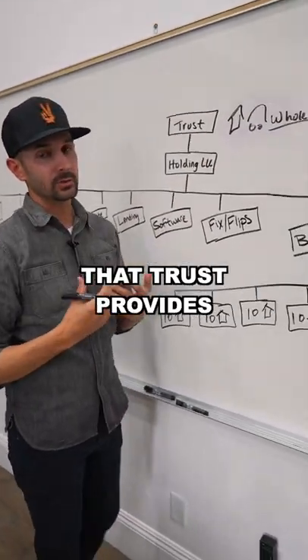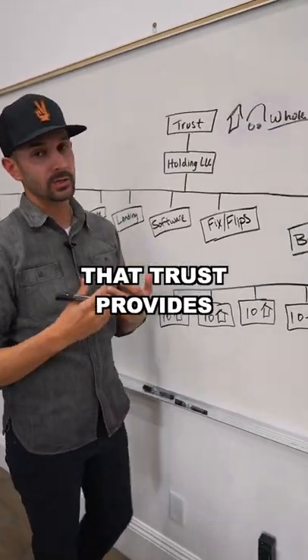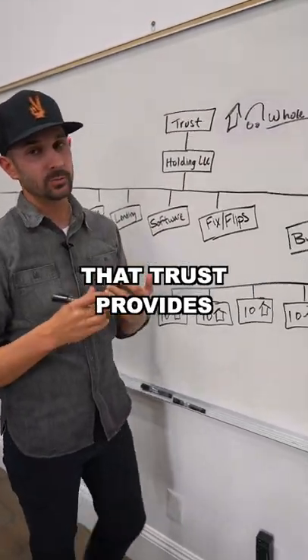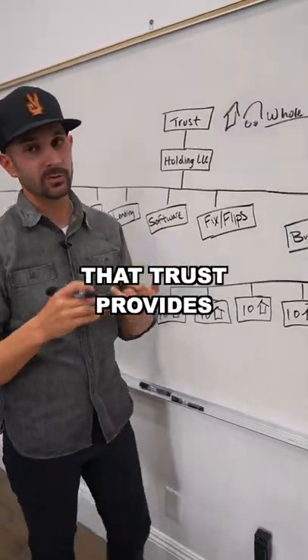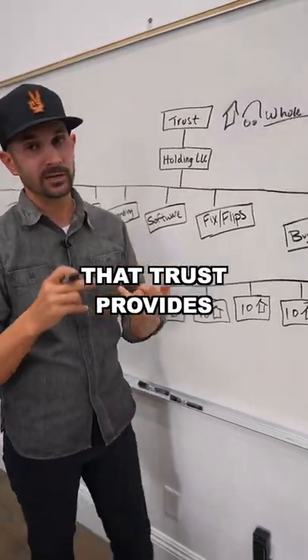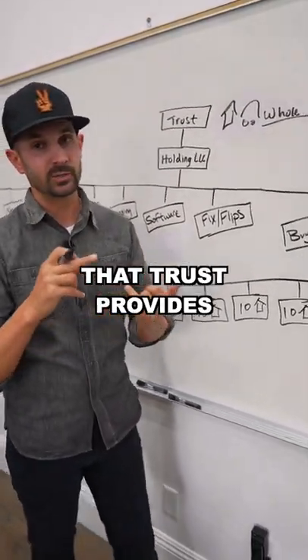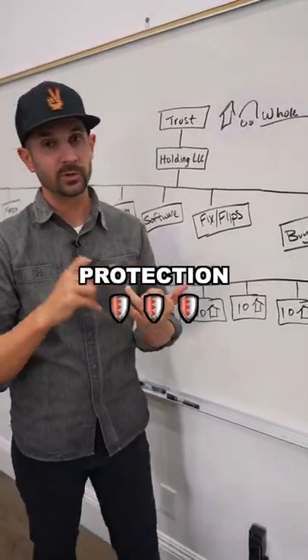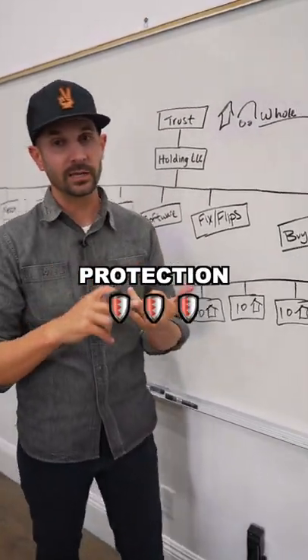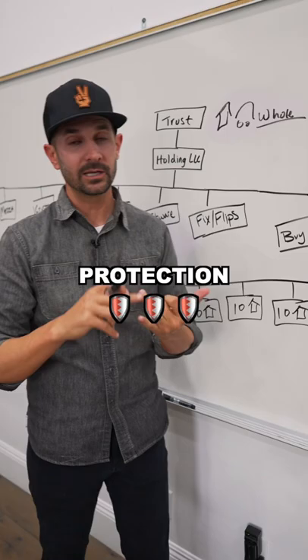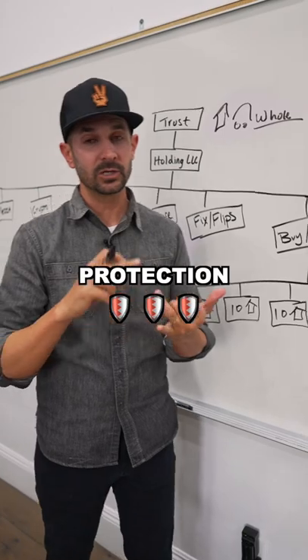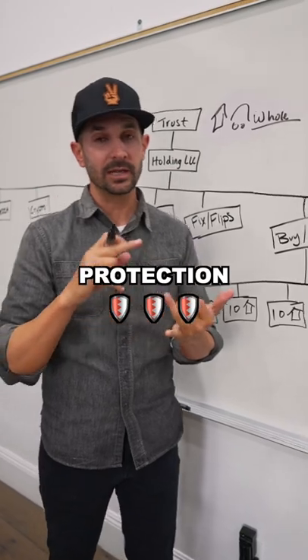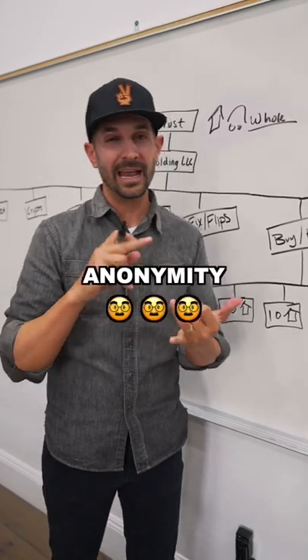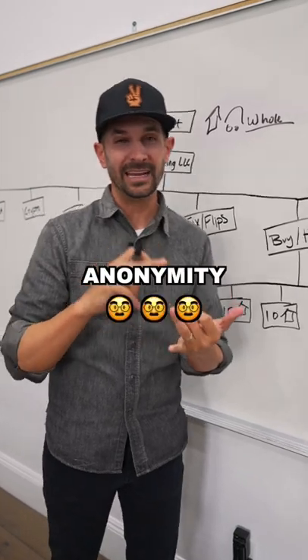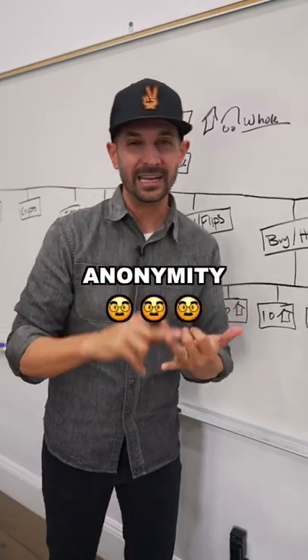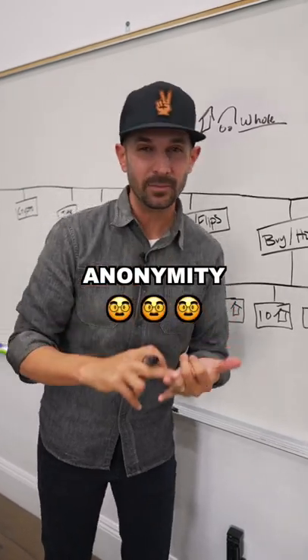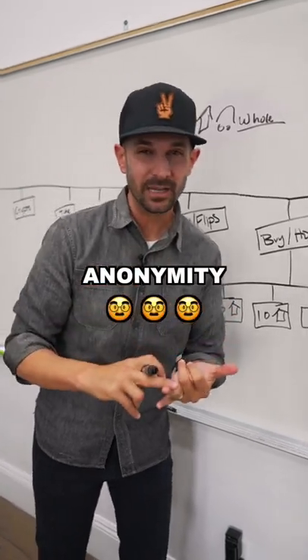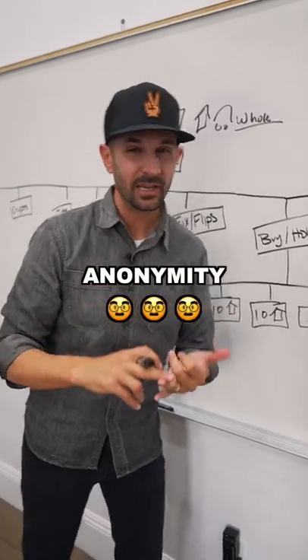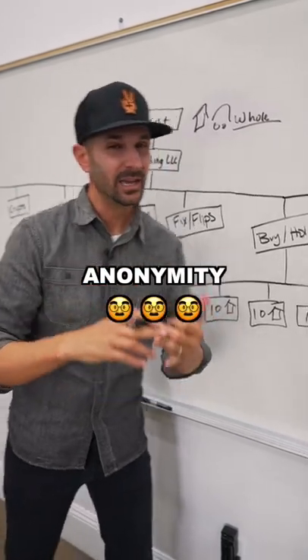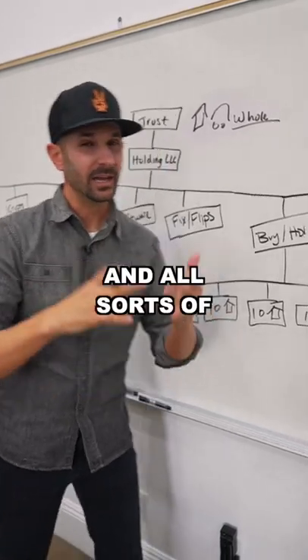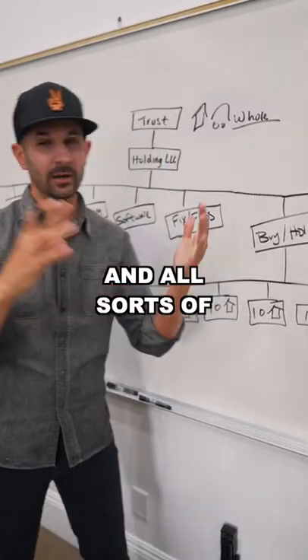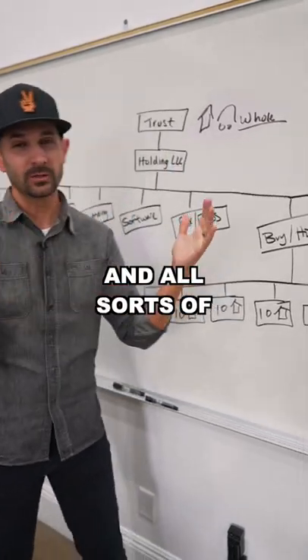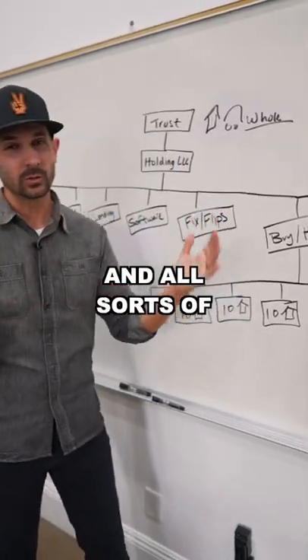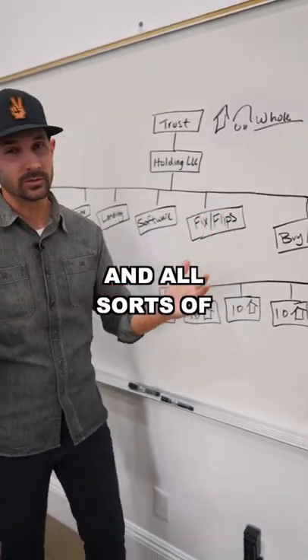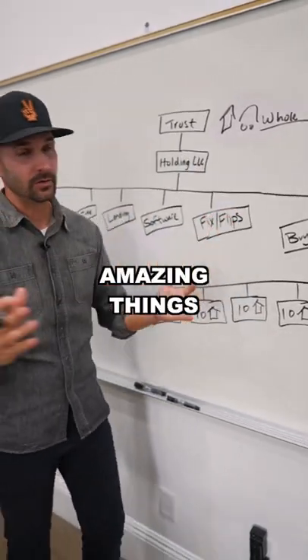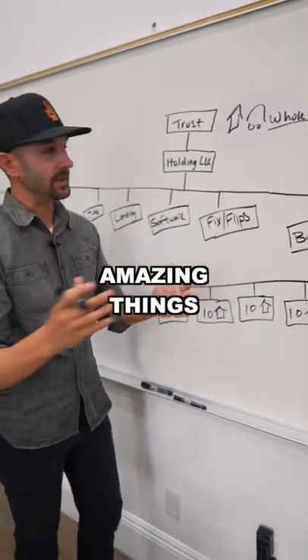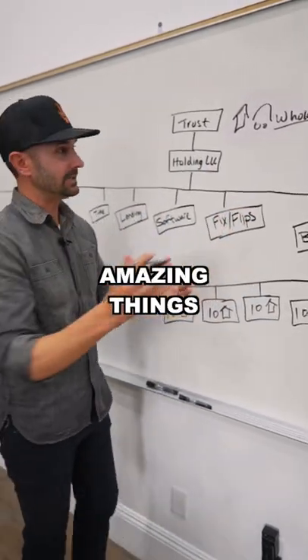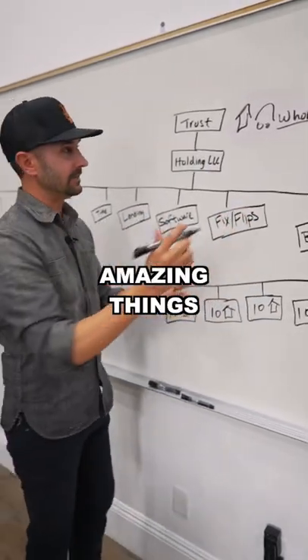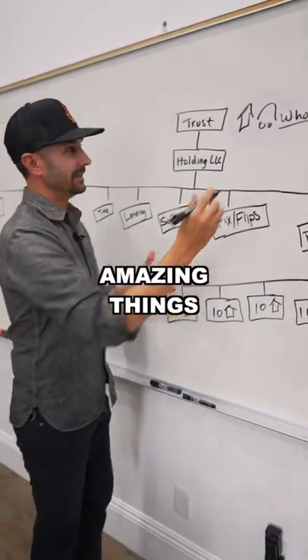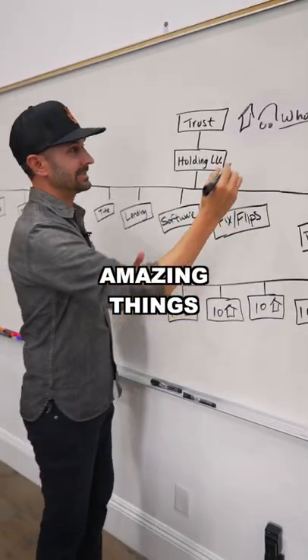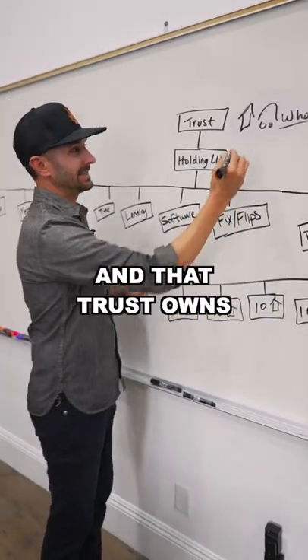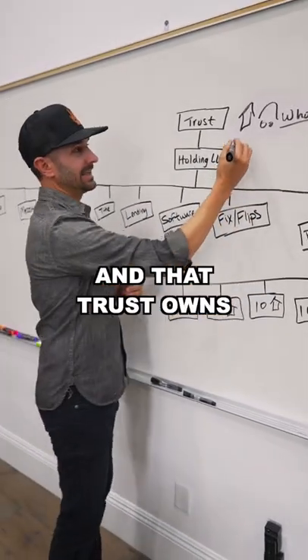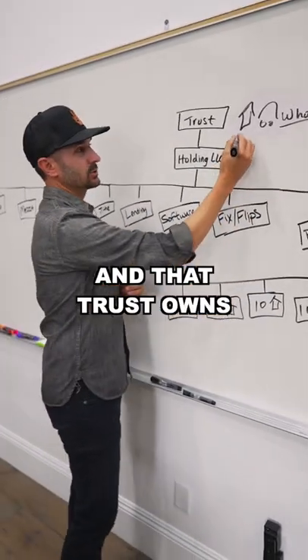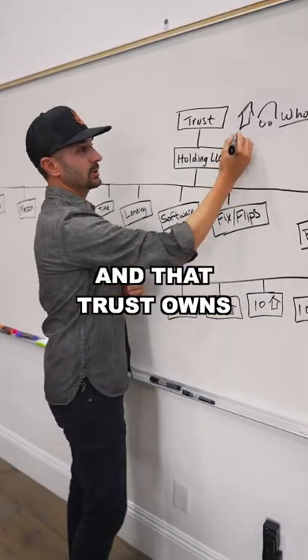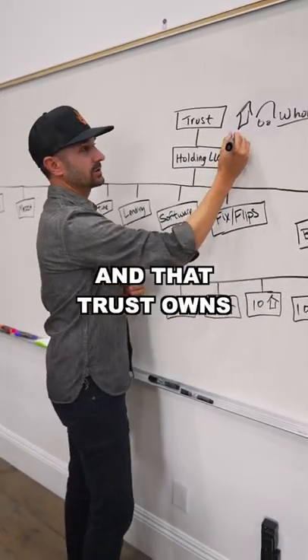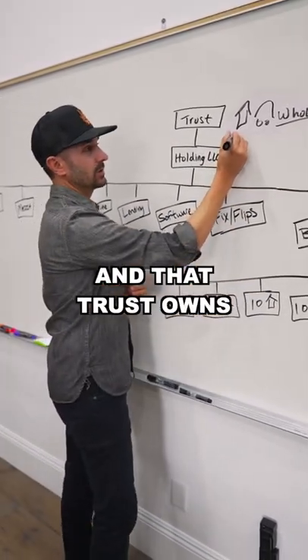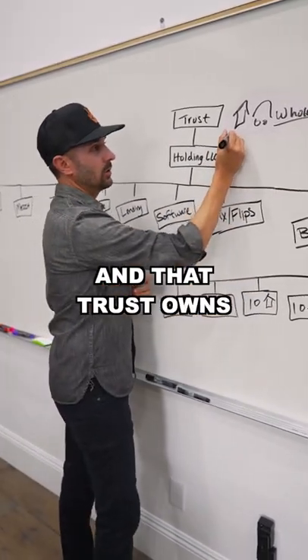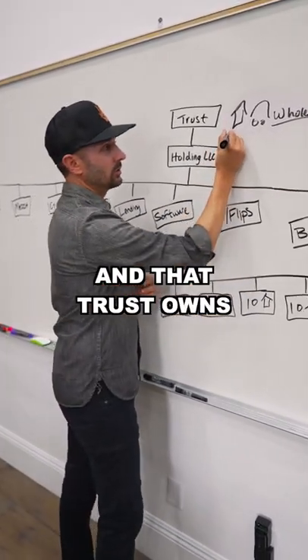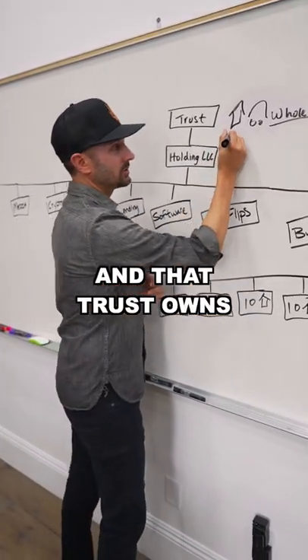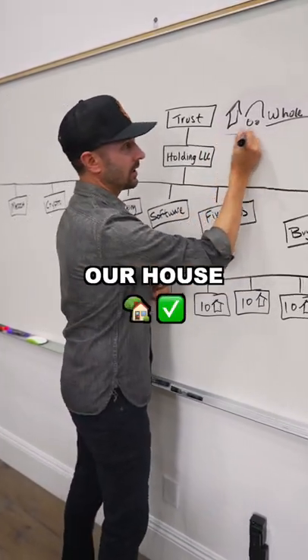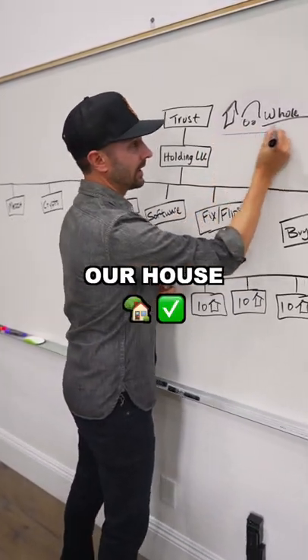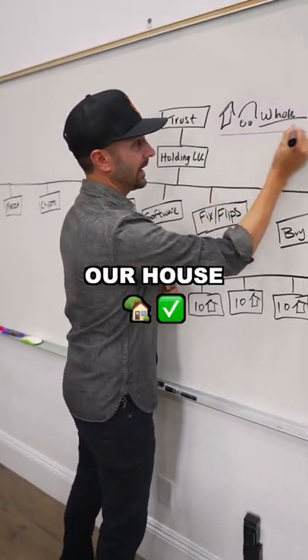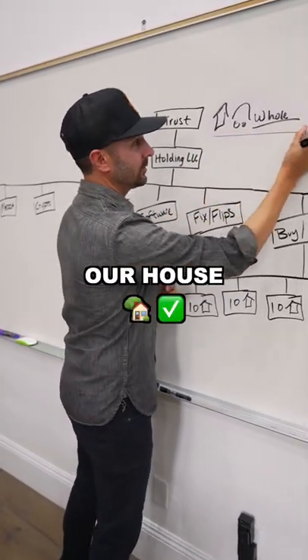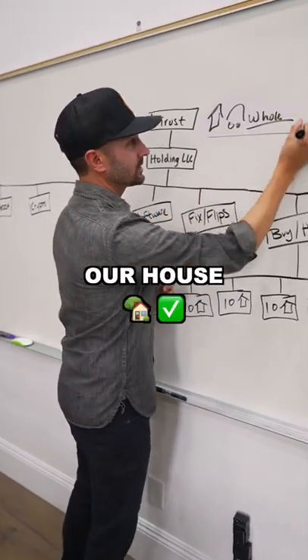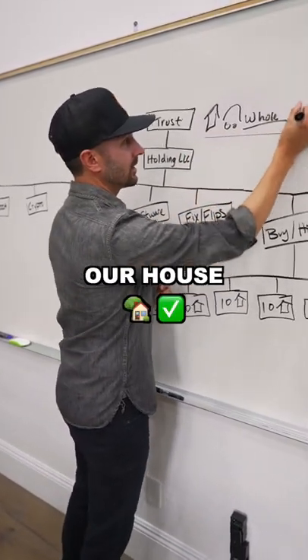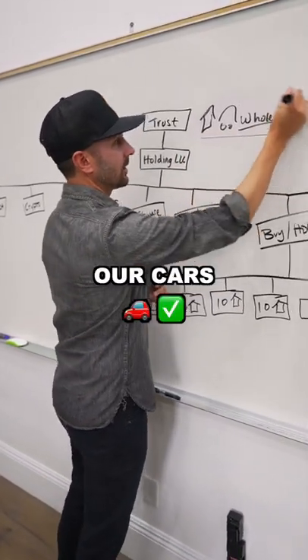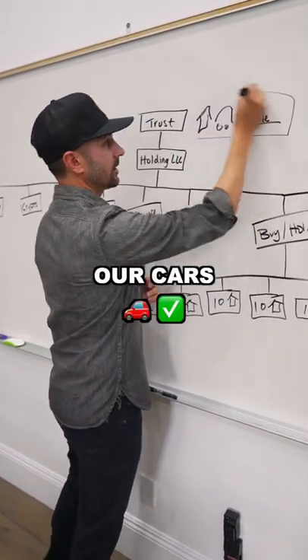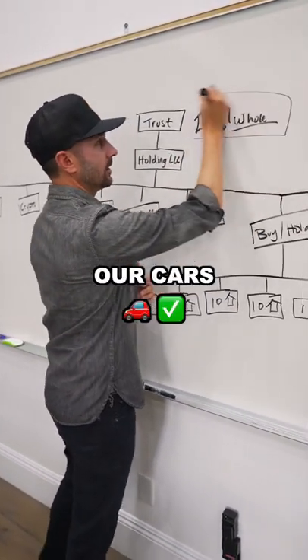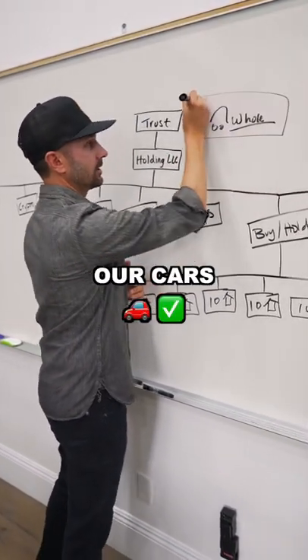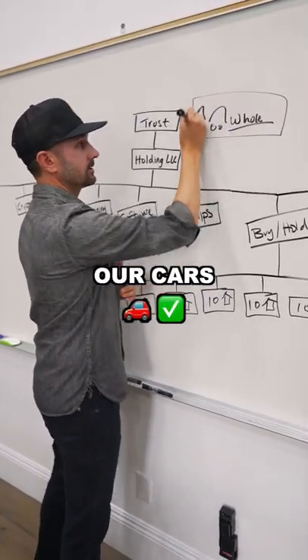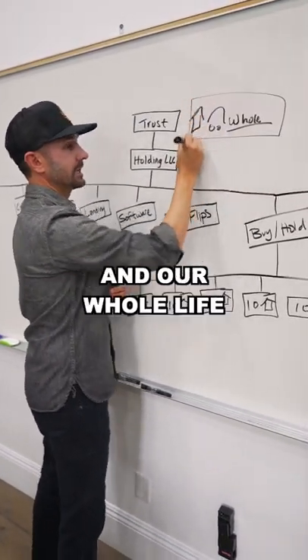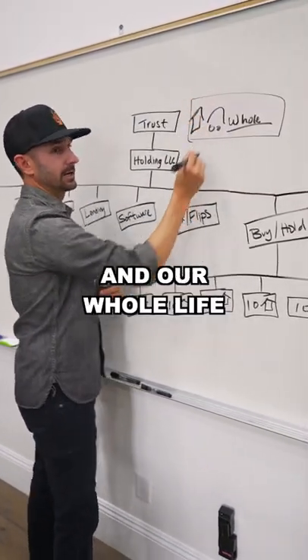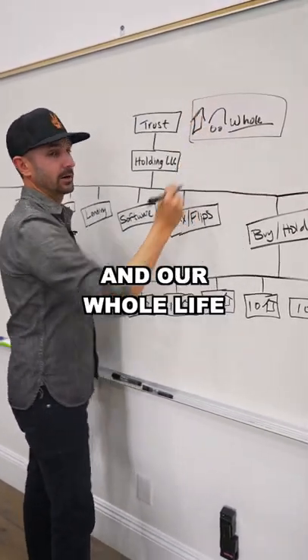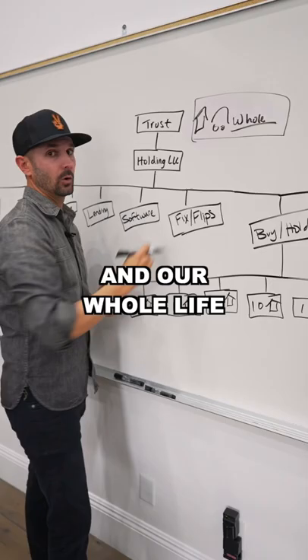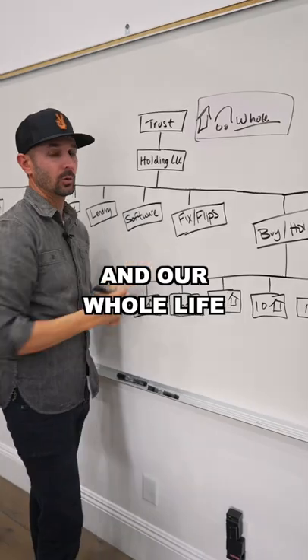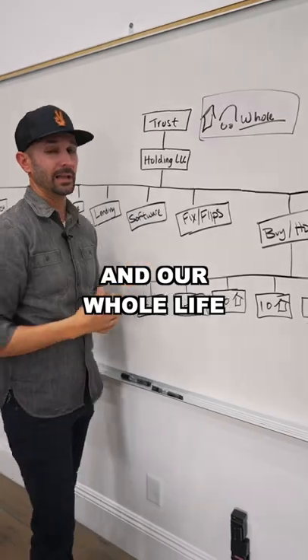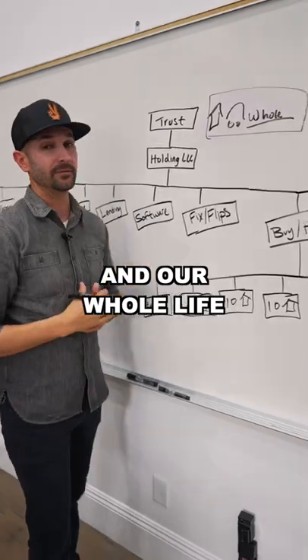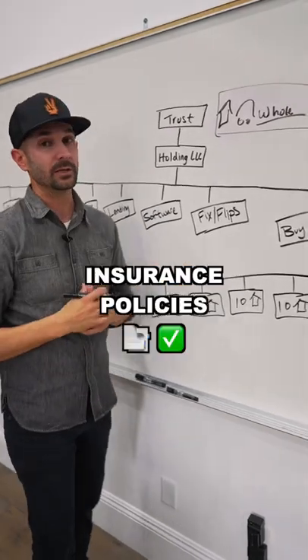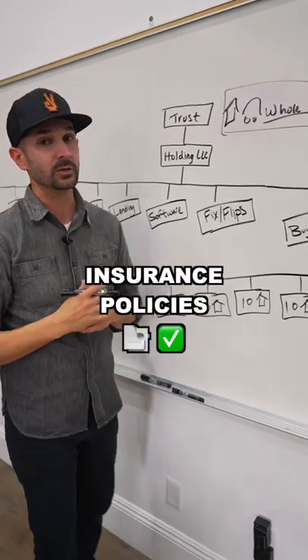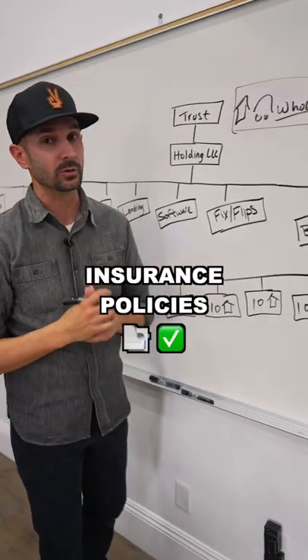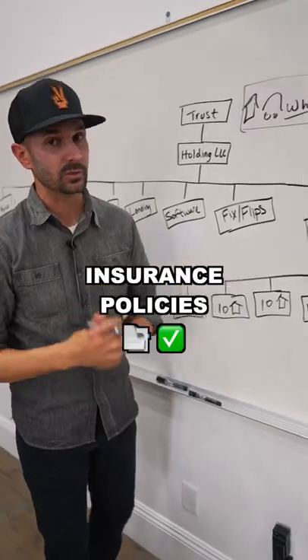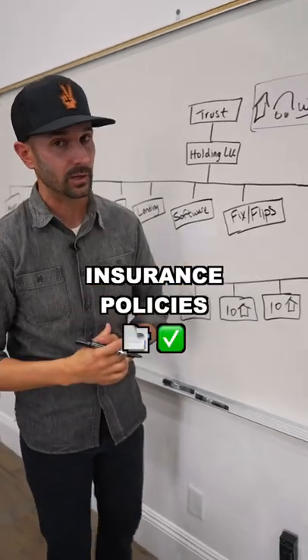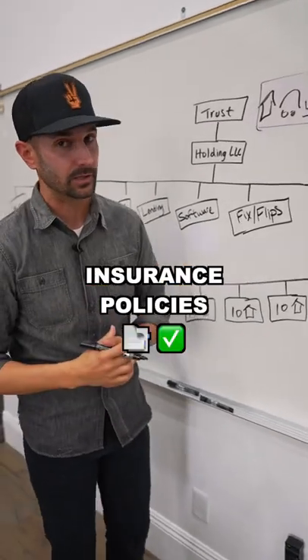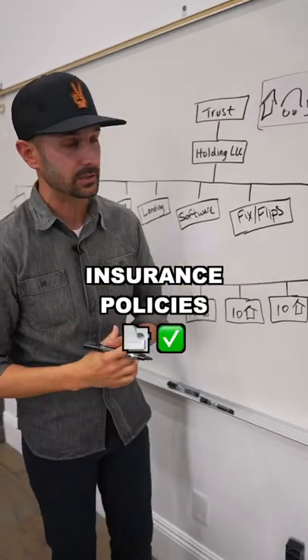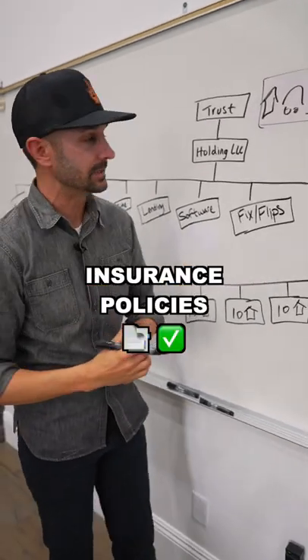That trust provides protection, anonymity, and all sorts of amazing things. And that trust owns our house, our cars, and our whole life insurance policies.